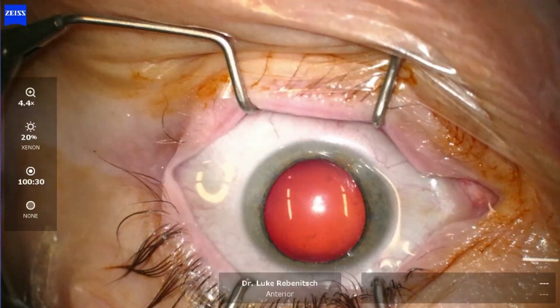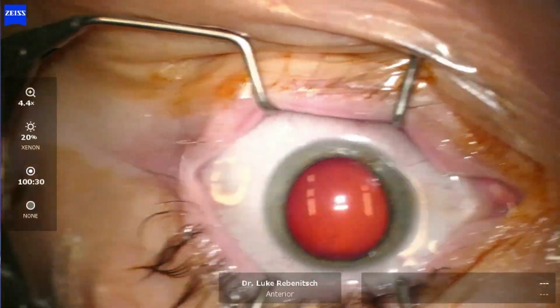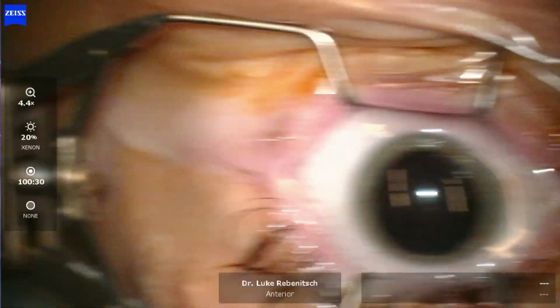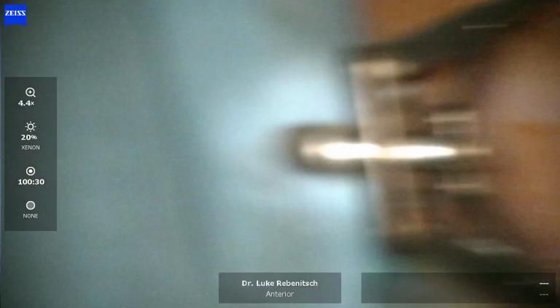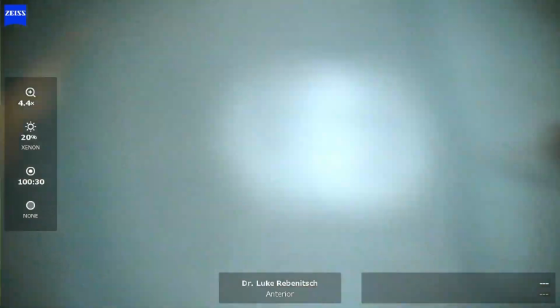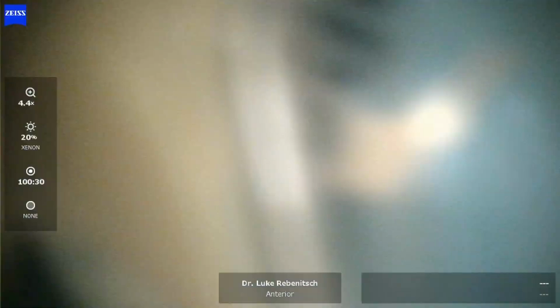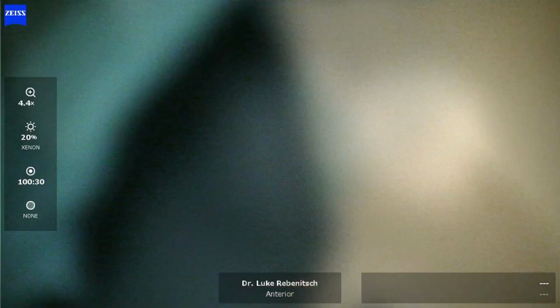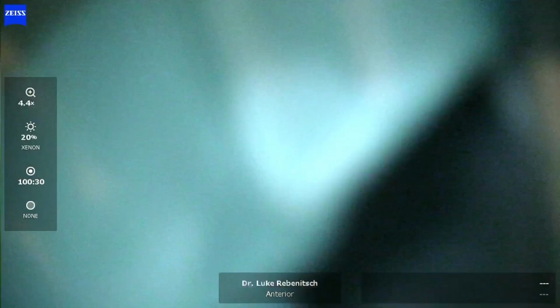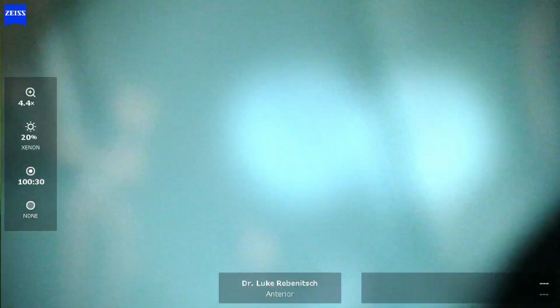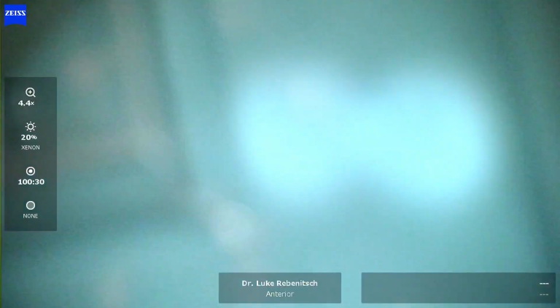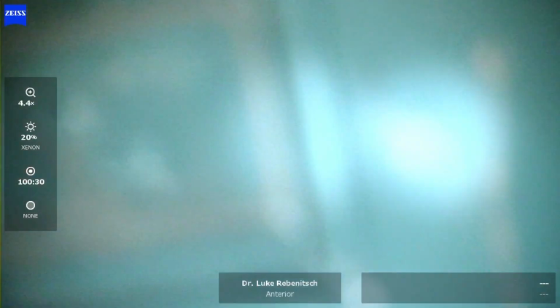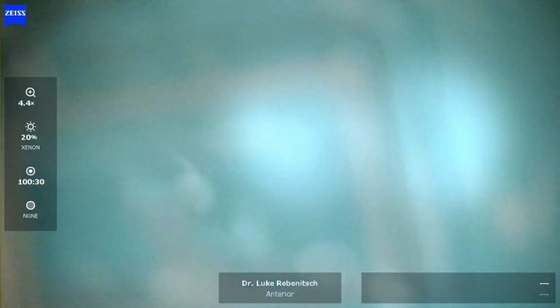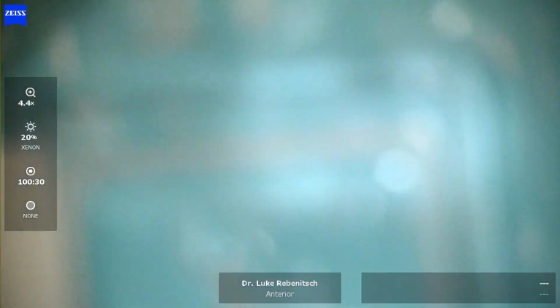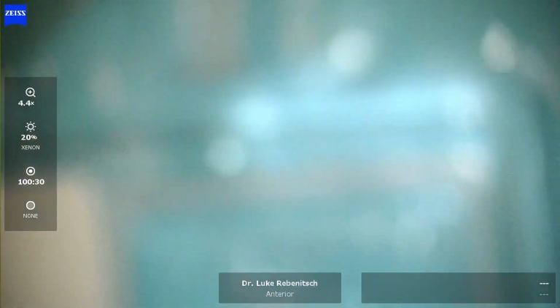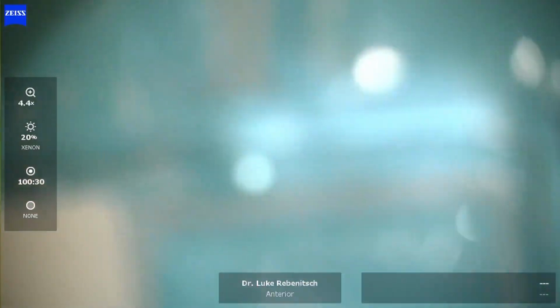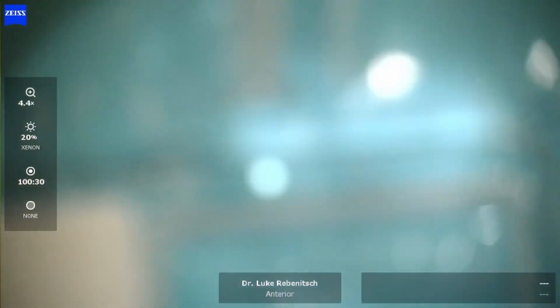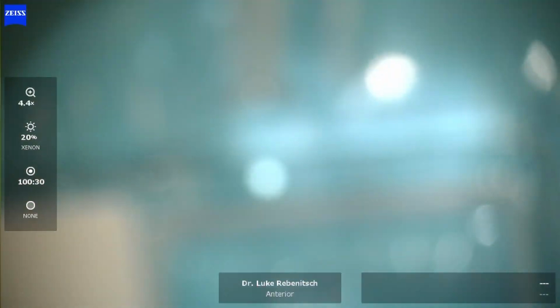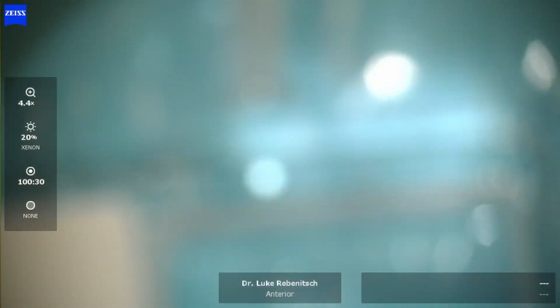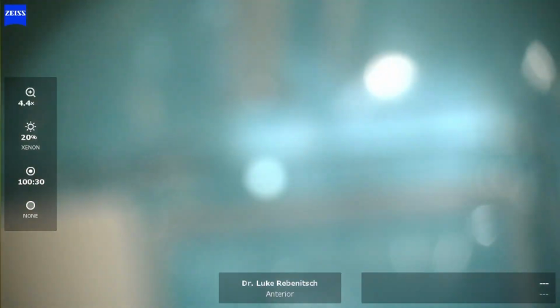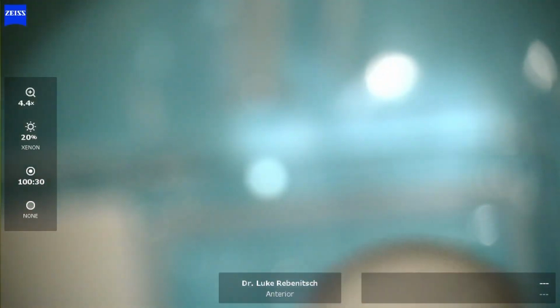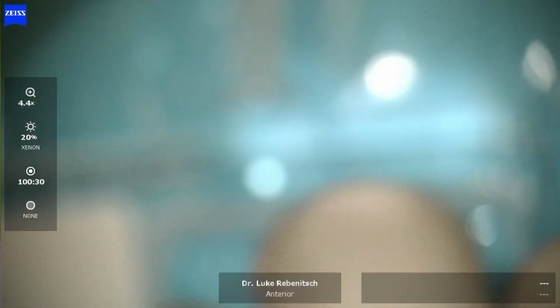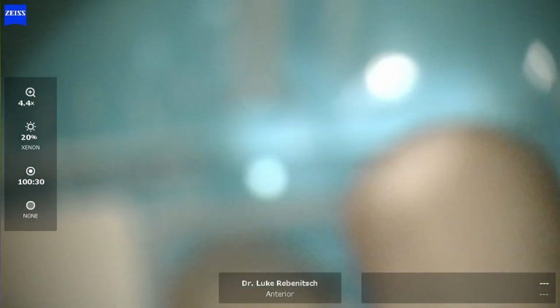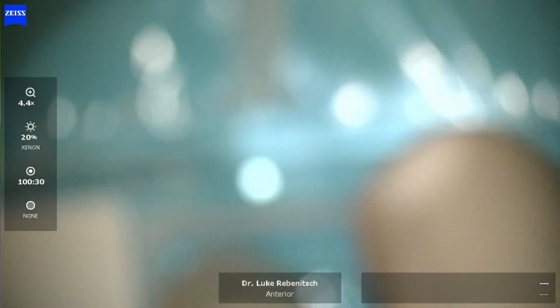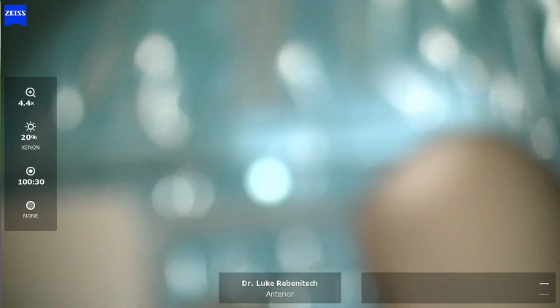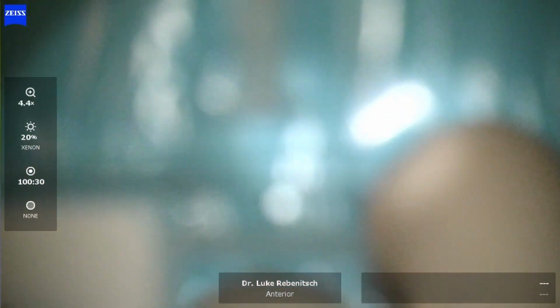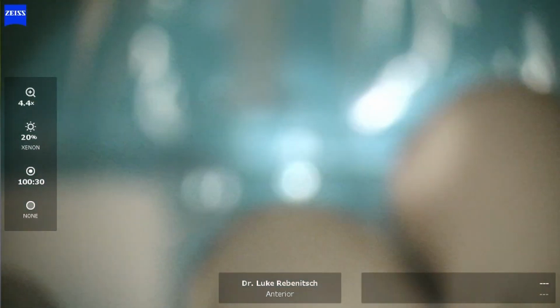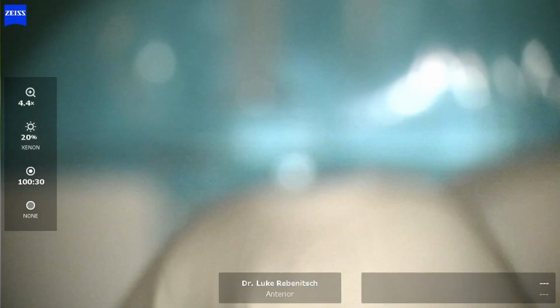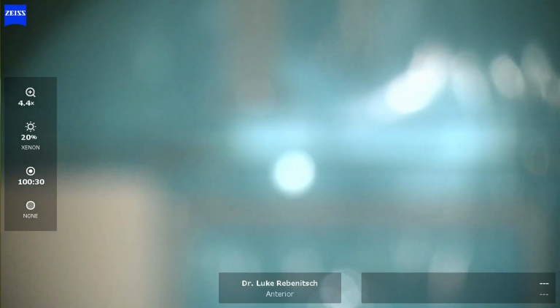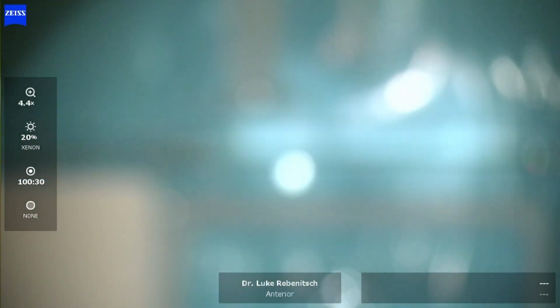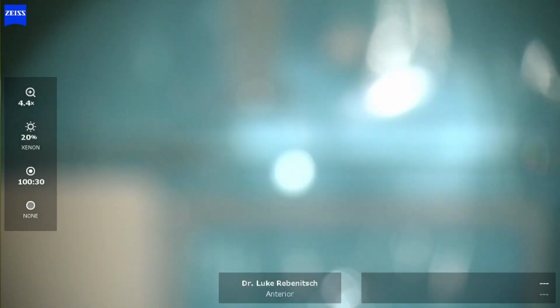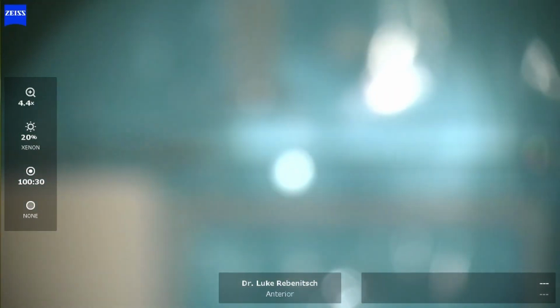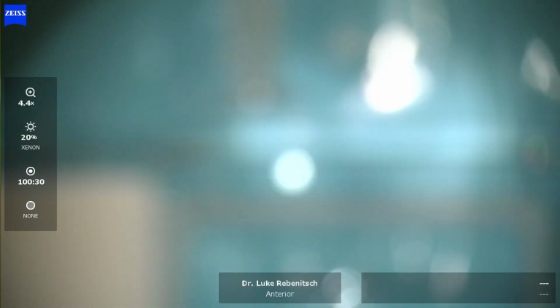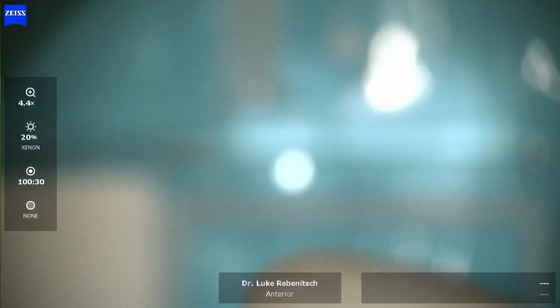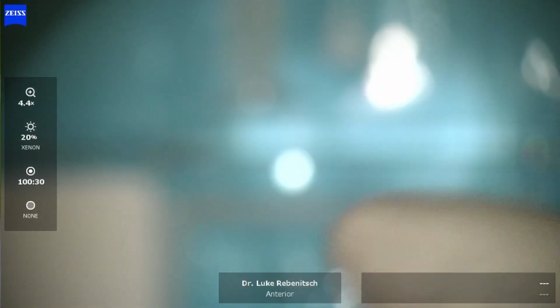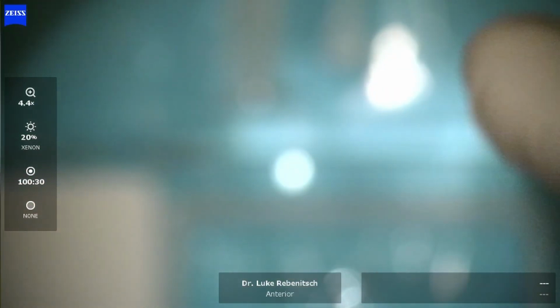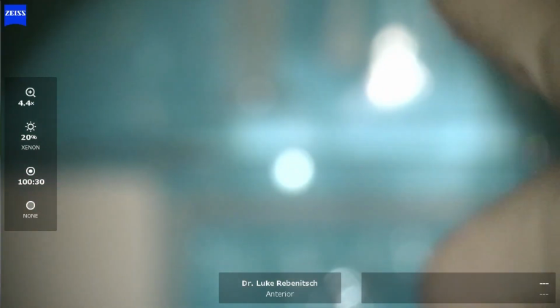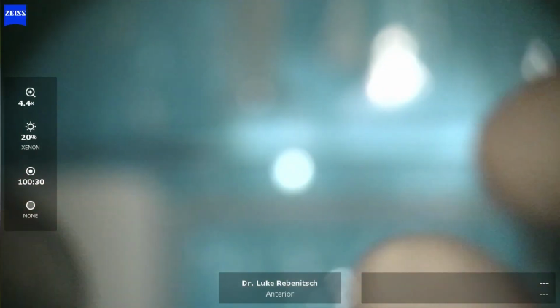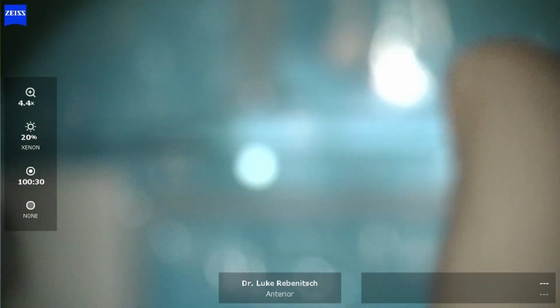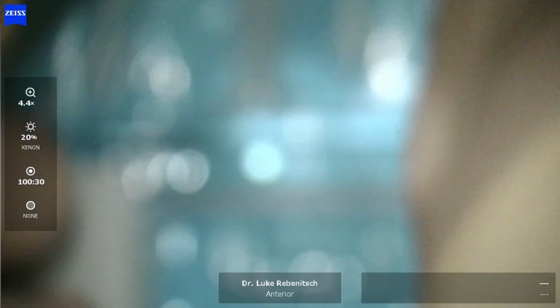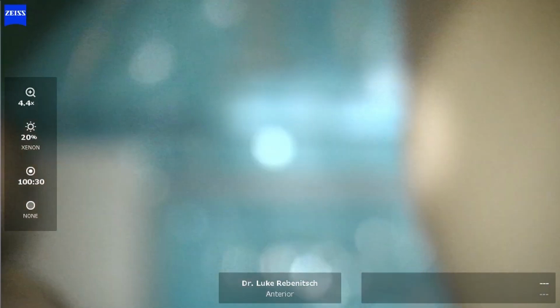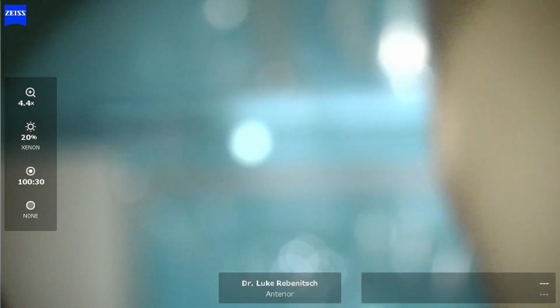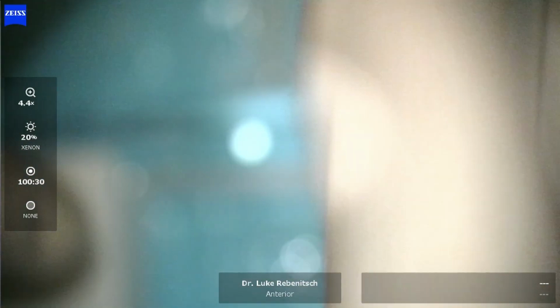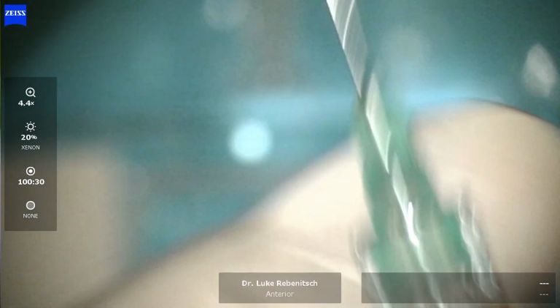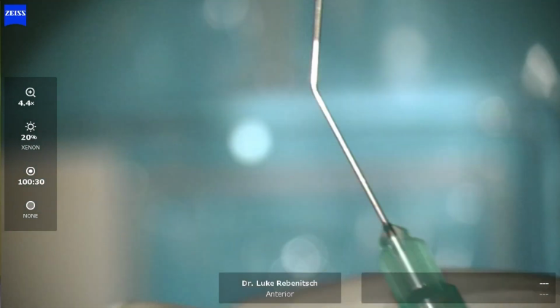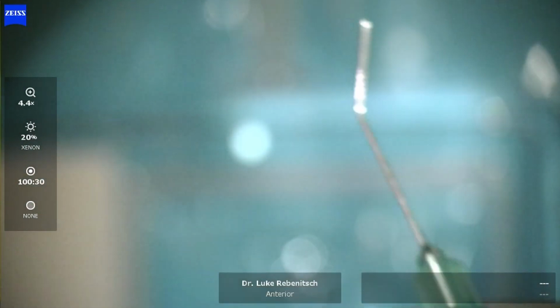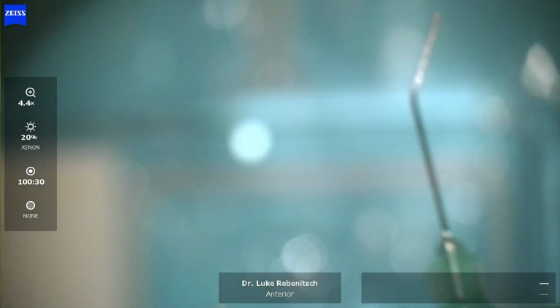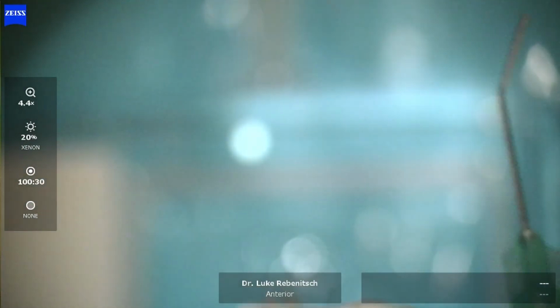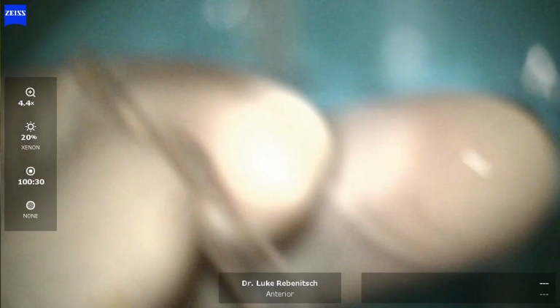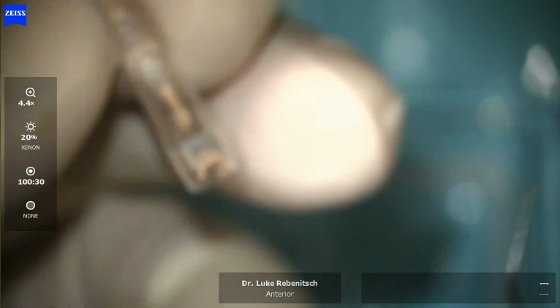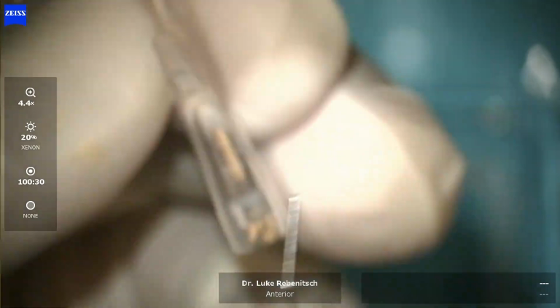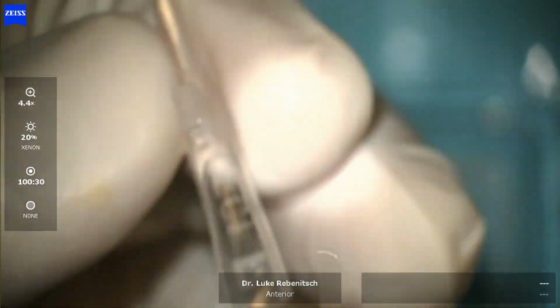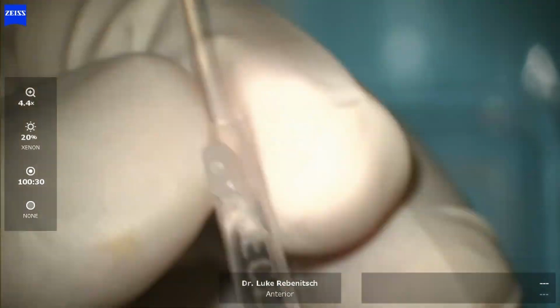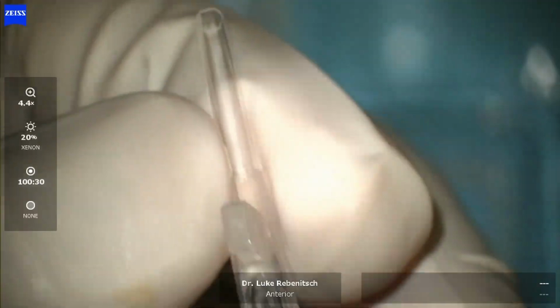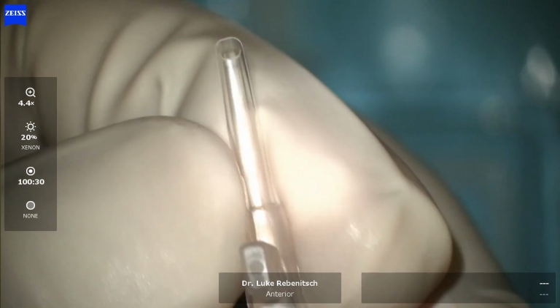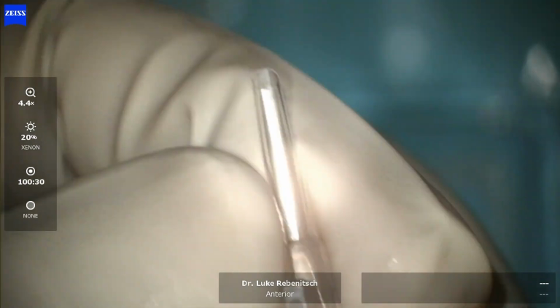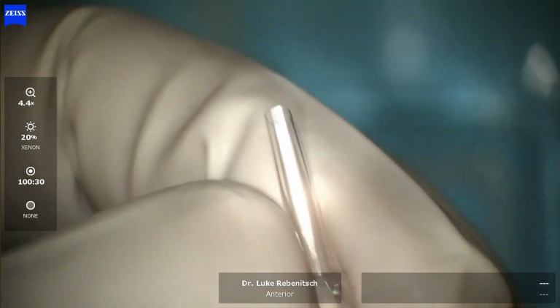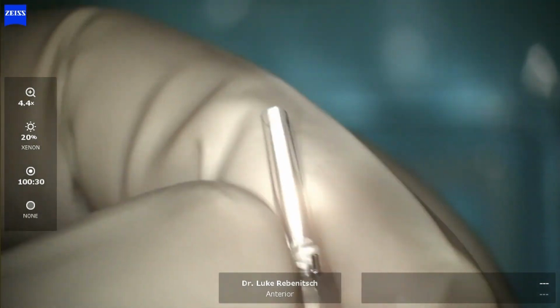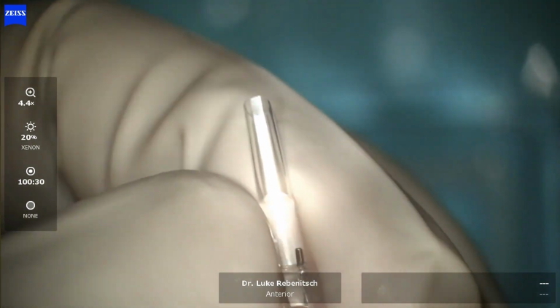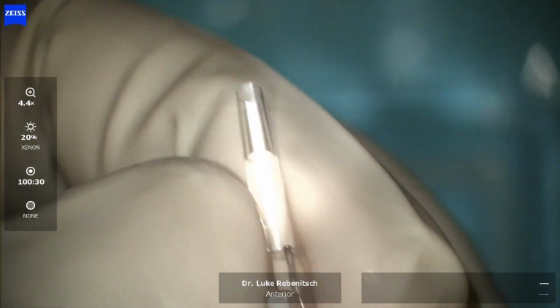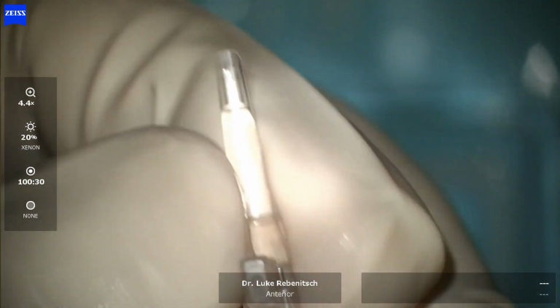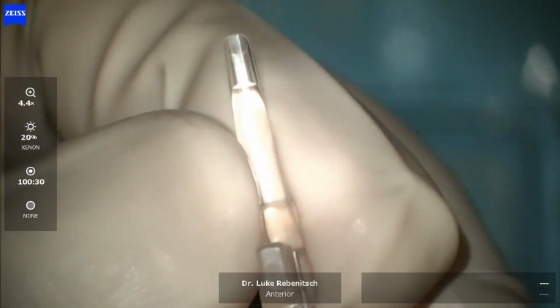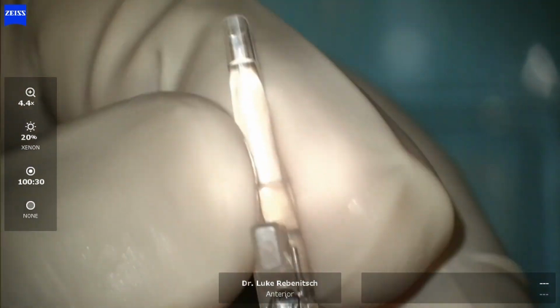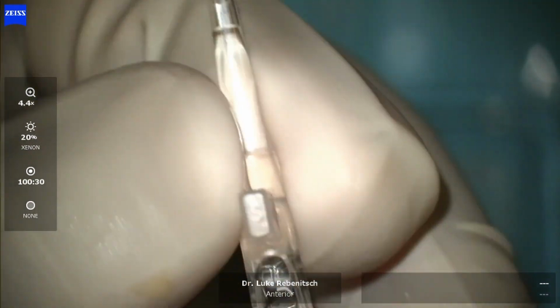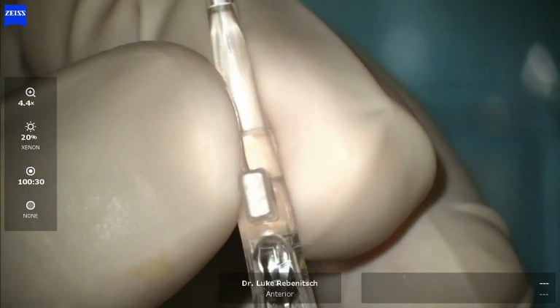Hi, this is Dr. Luke of ClearSide LASIK in 43 Vision, and today we're going to show the Evo ICL placement.